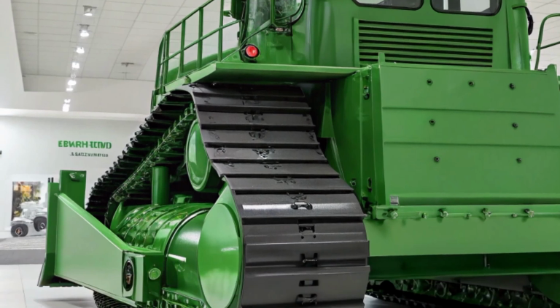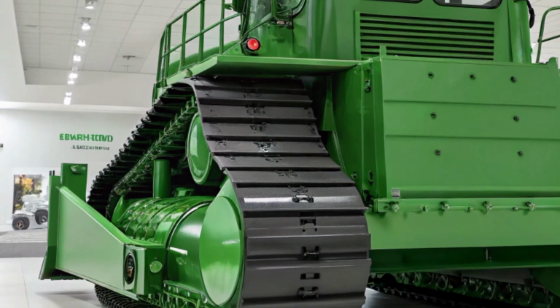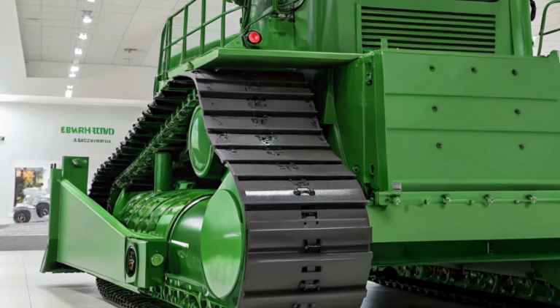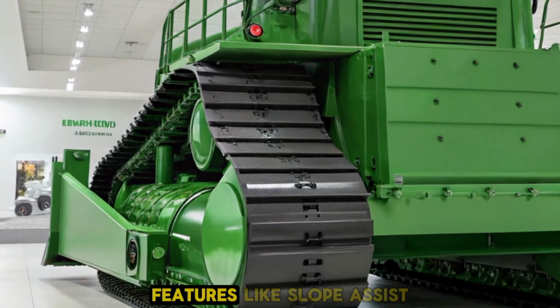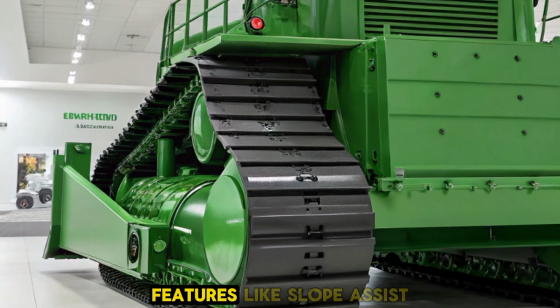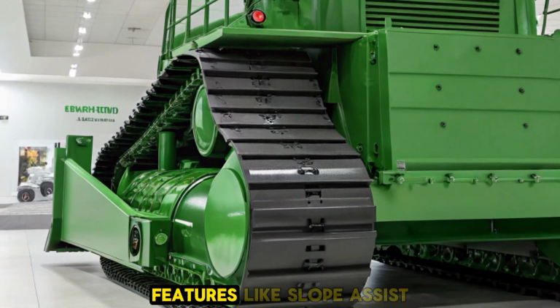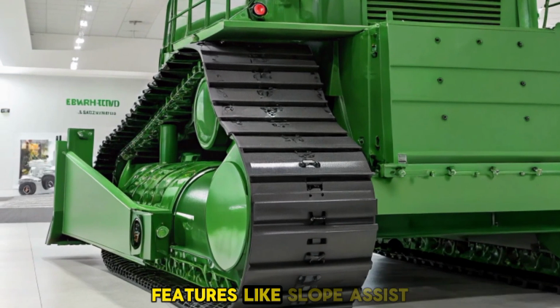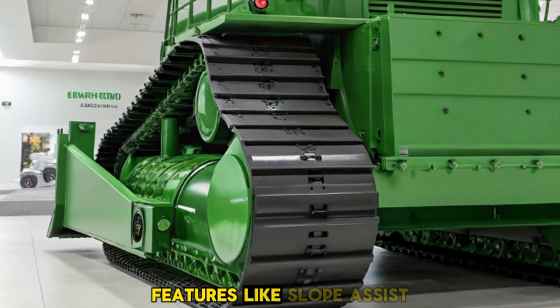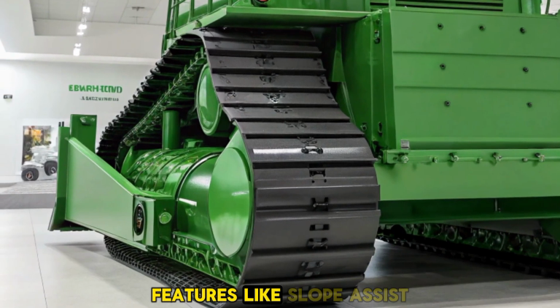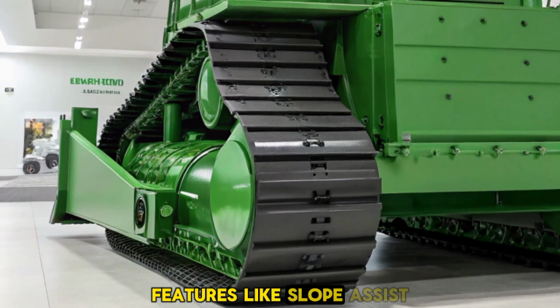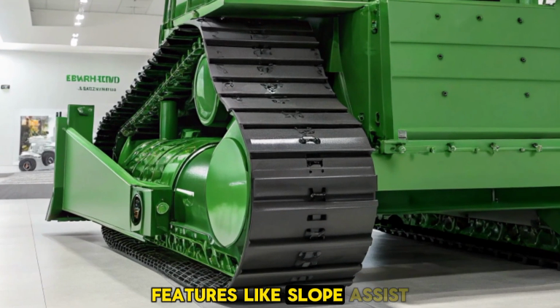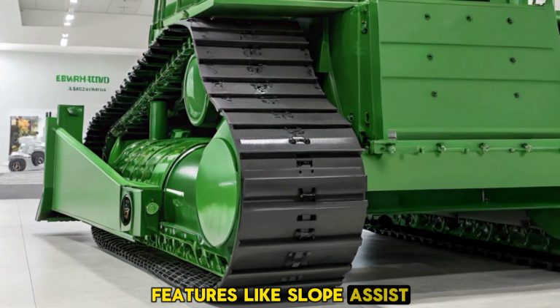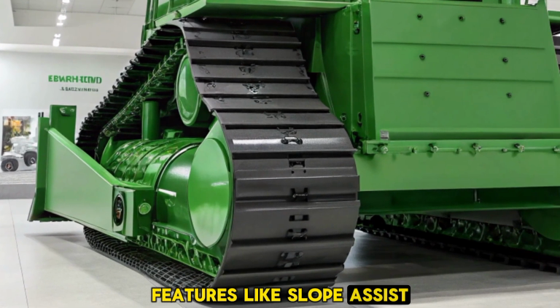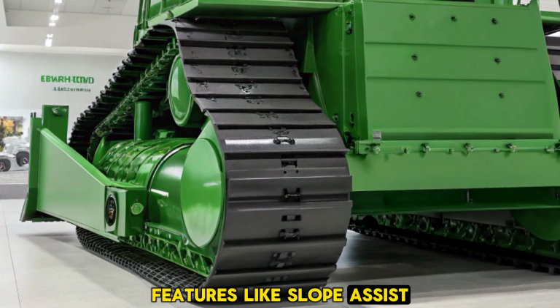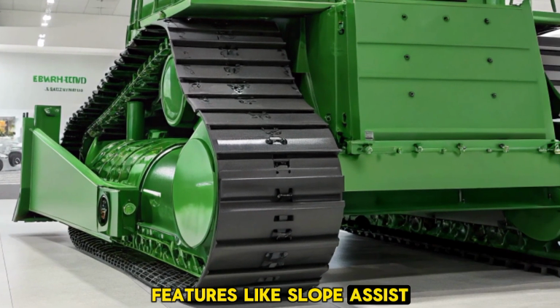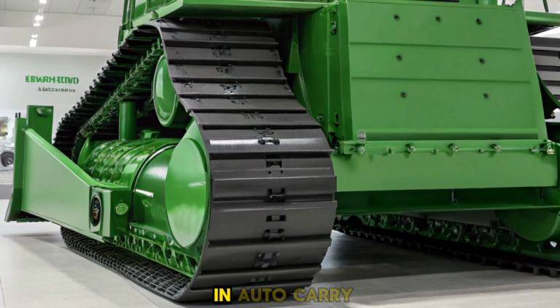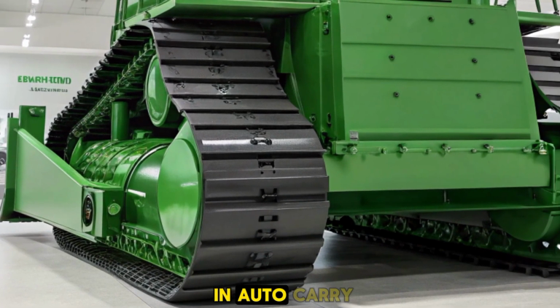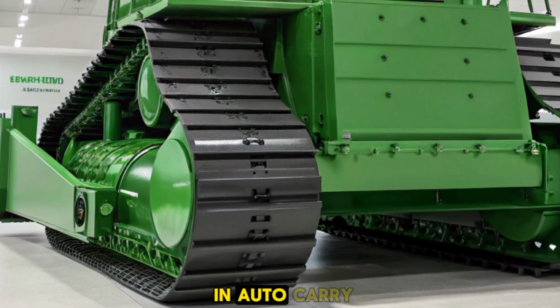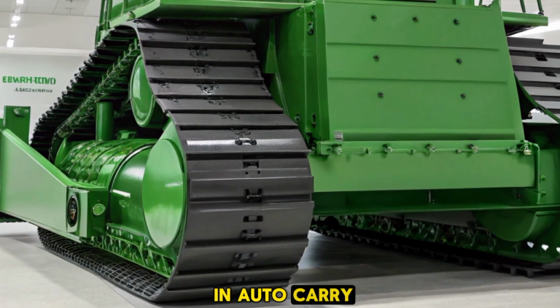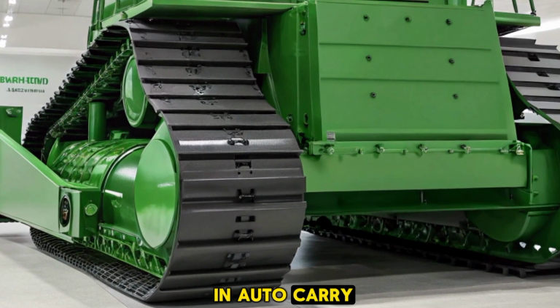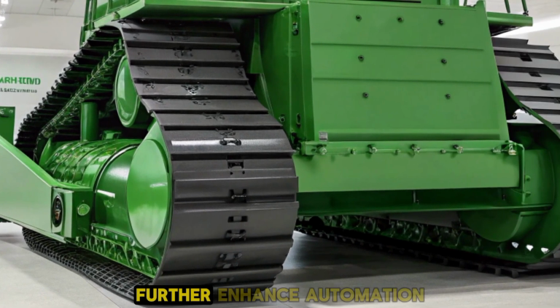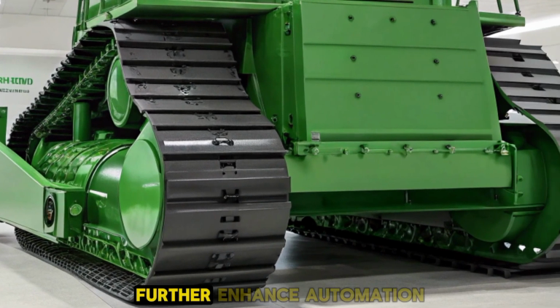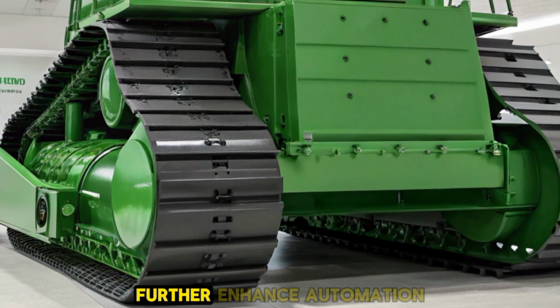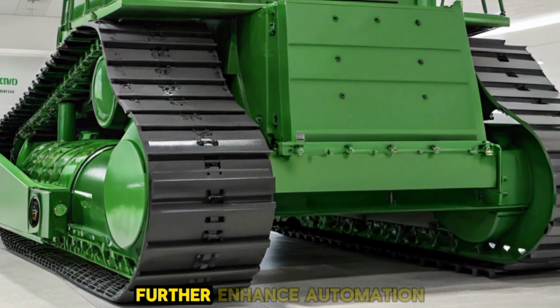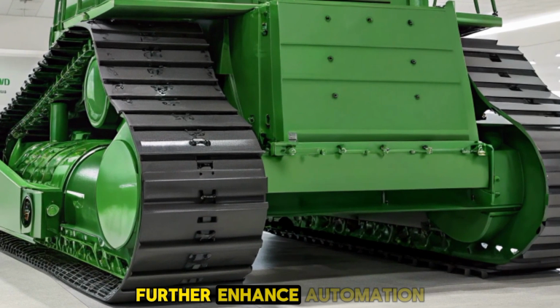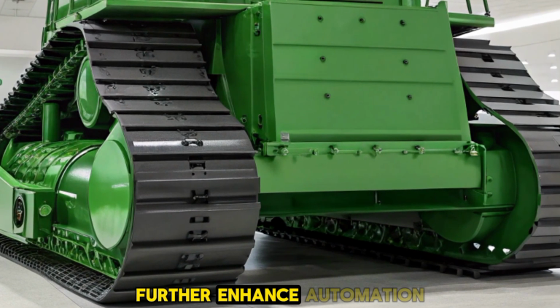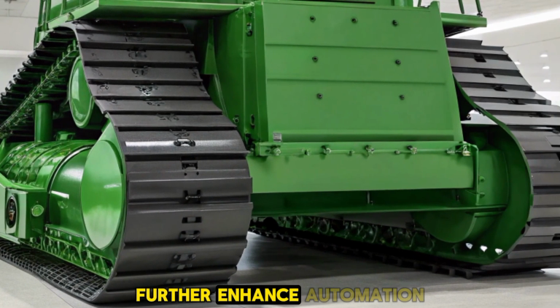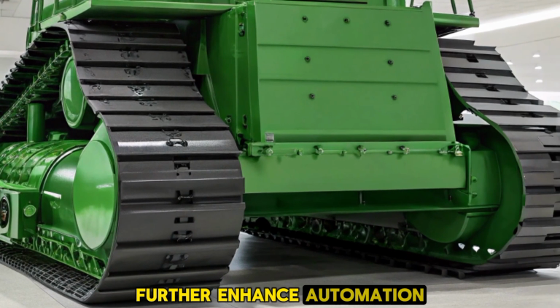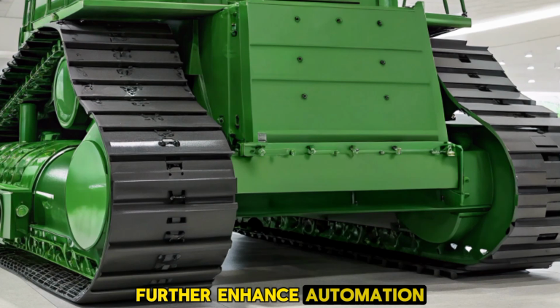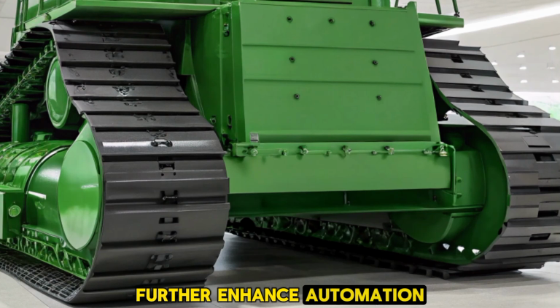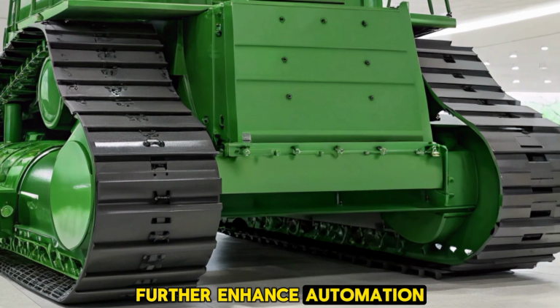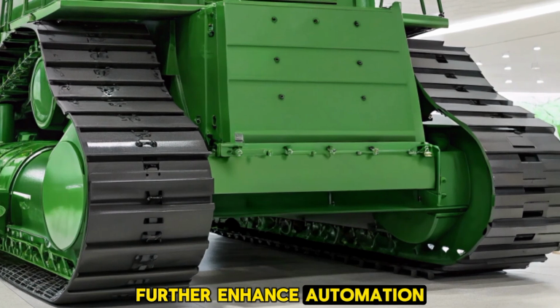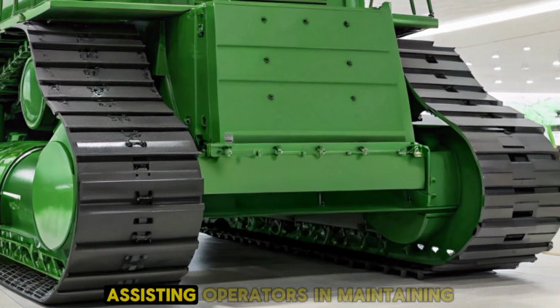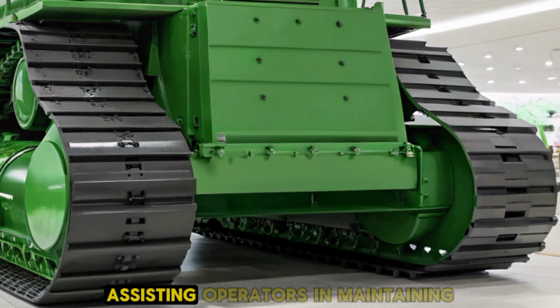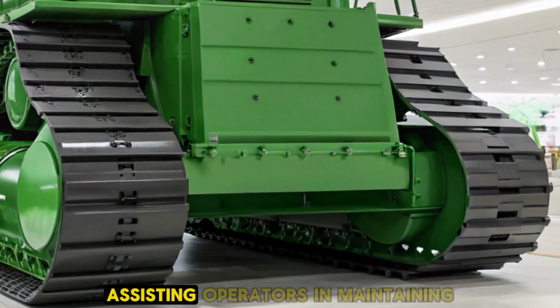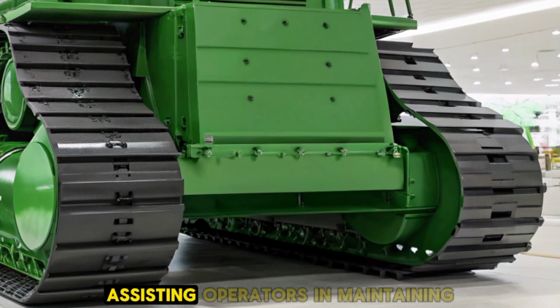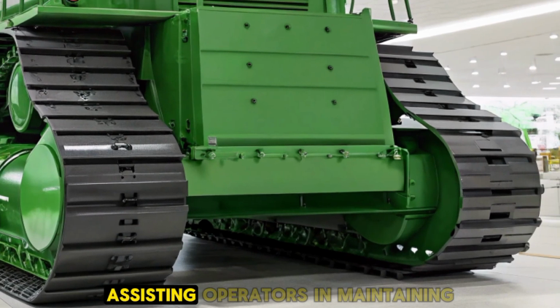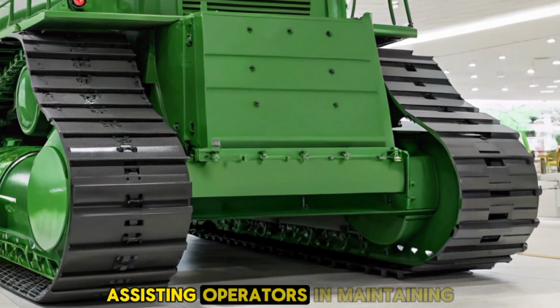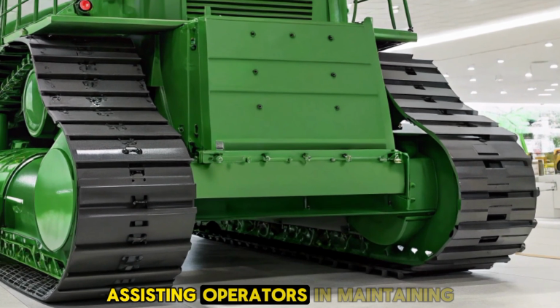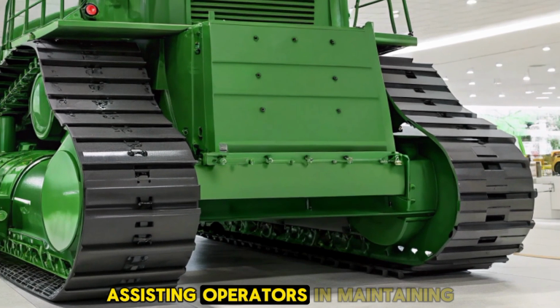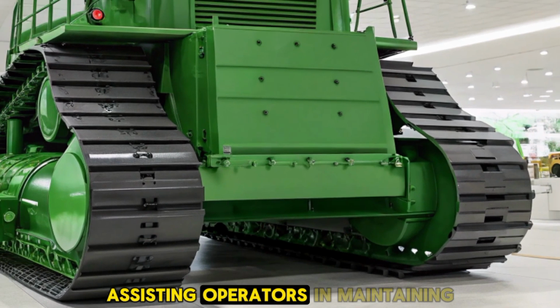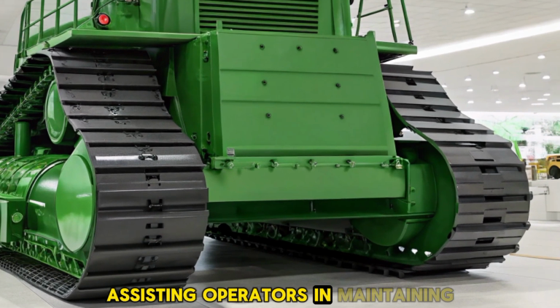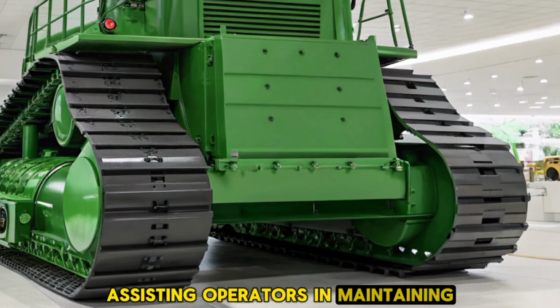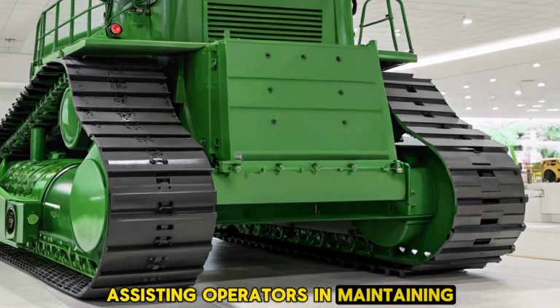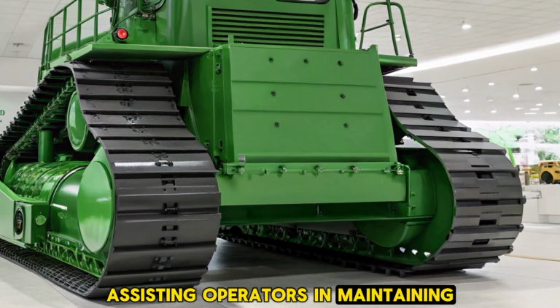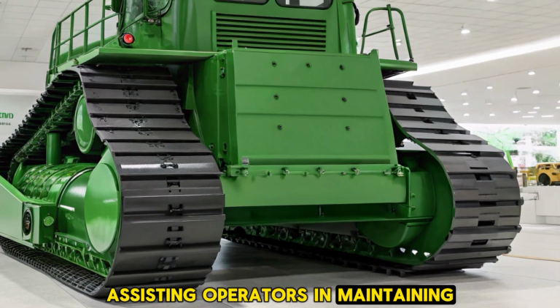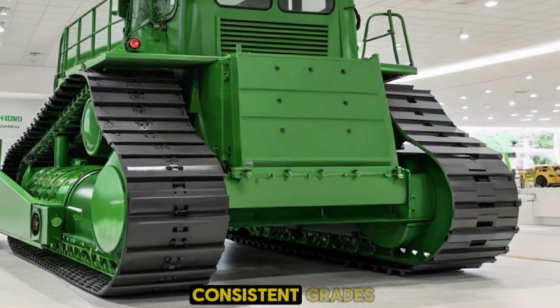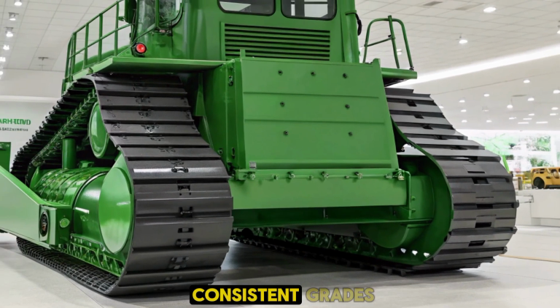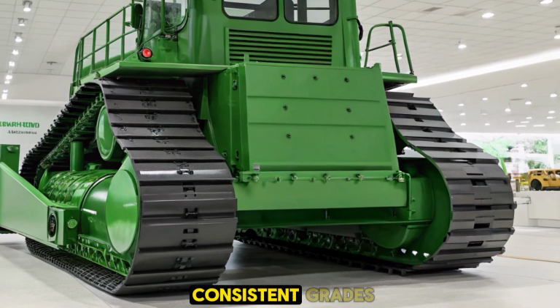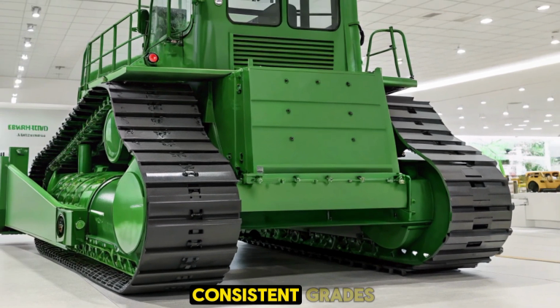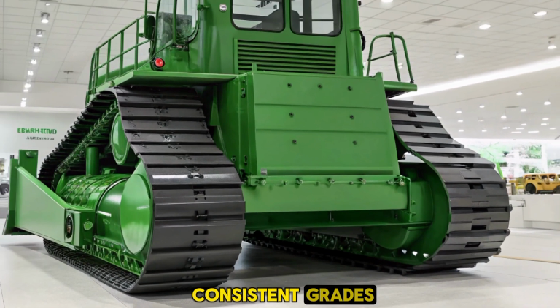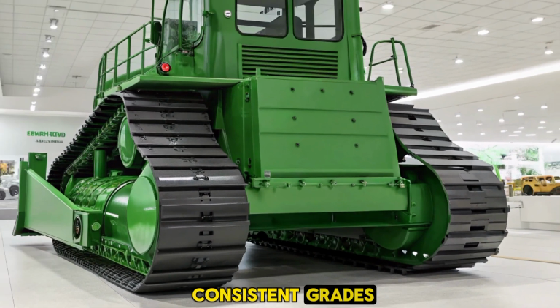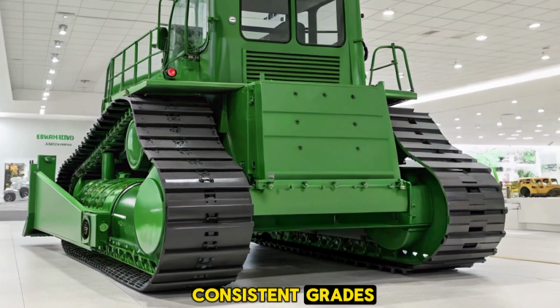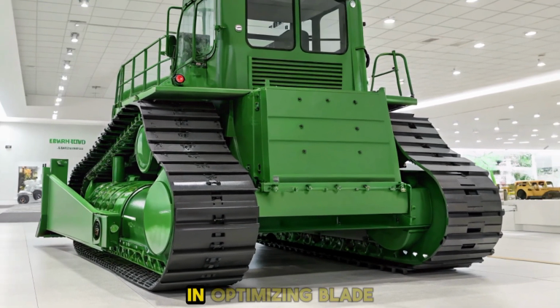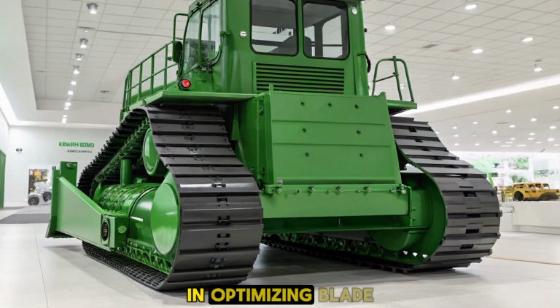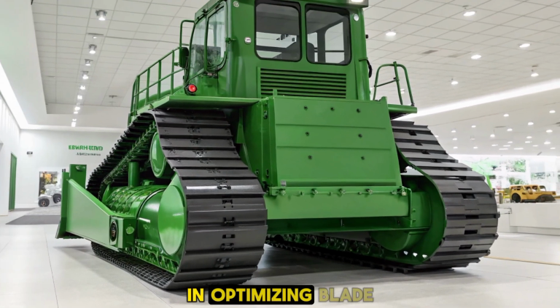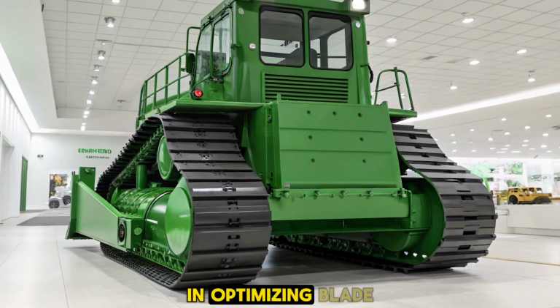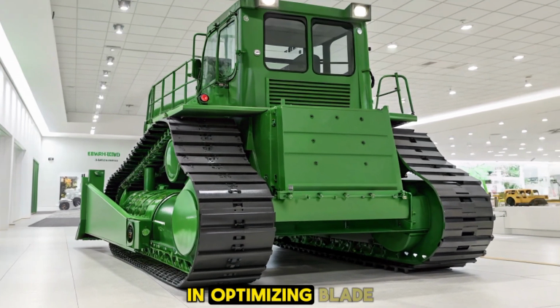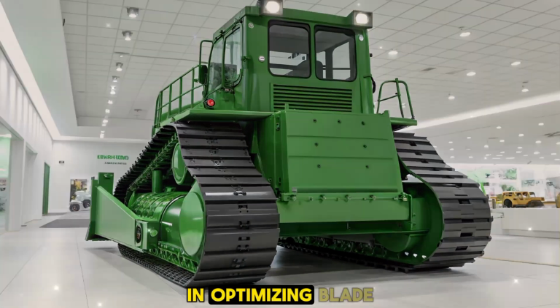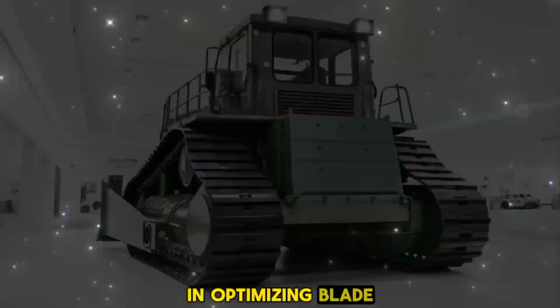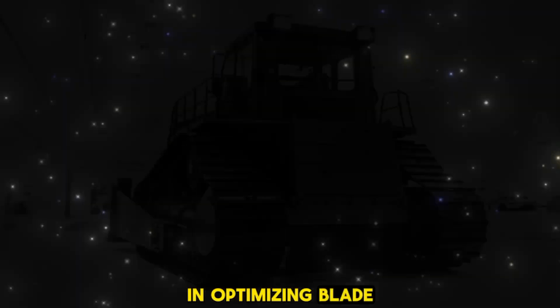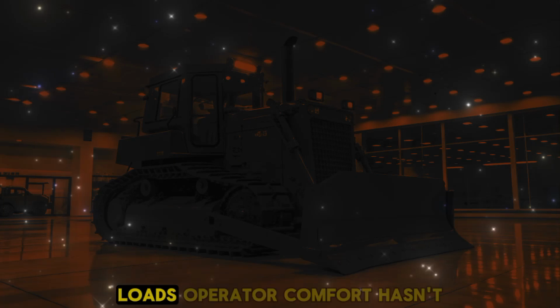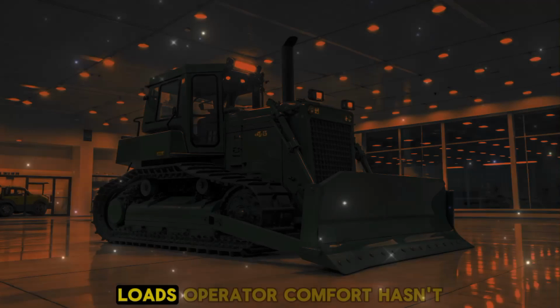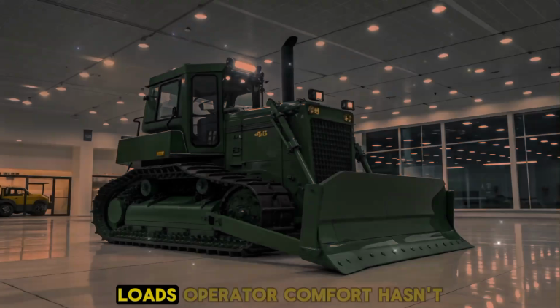Features like slope assist and auto-carry further enhance automation, assisting operators in maintaining consistent grades and optimizing blade loads.